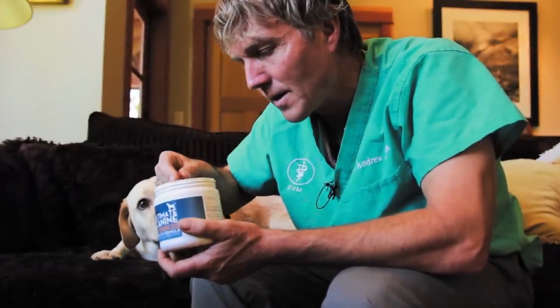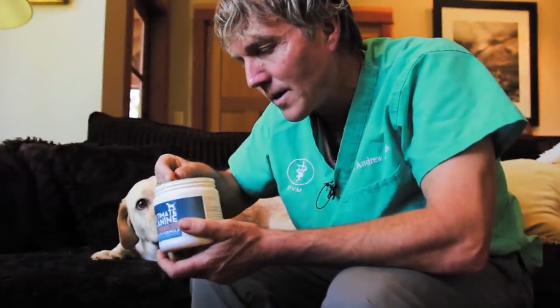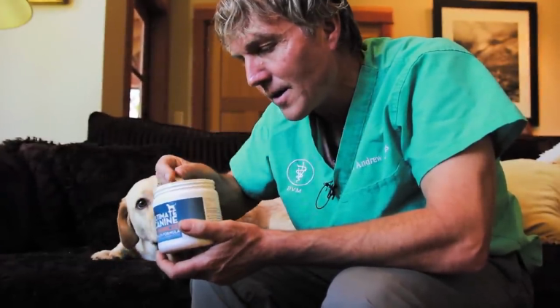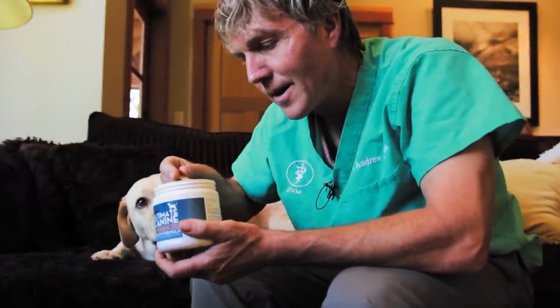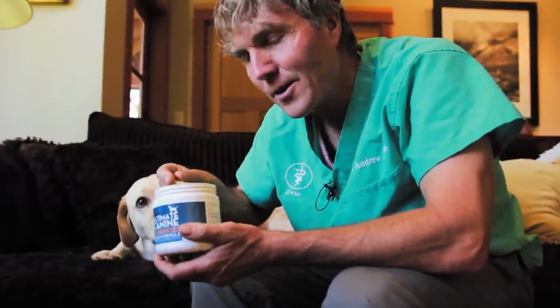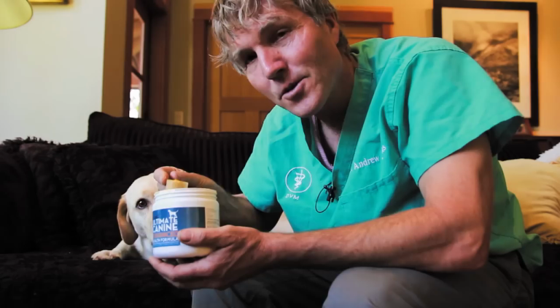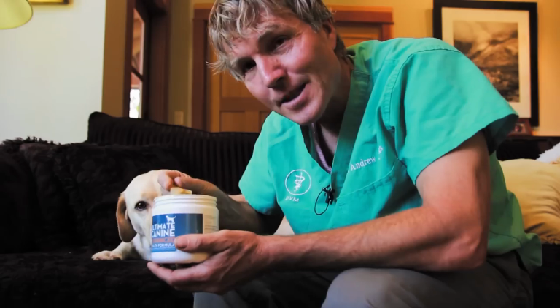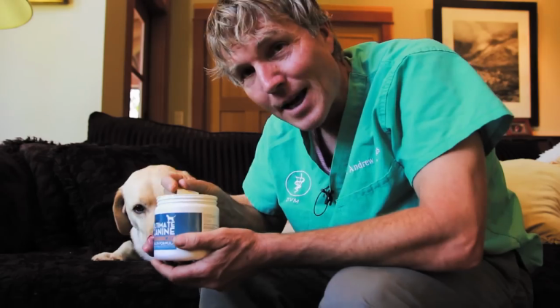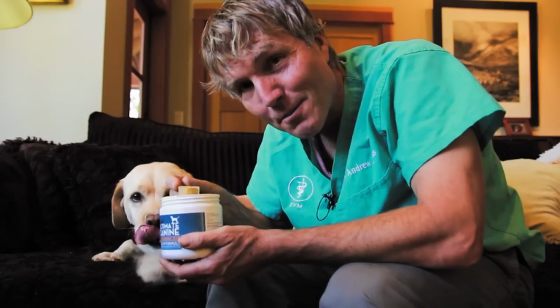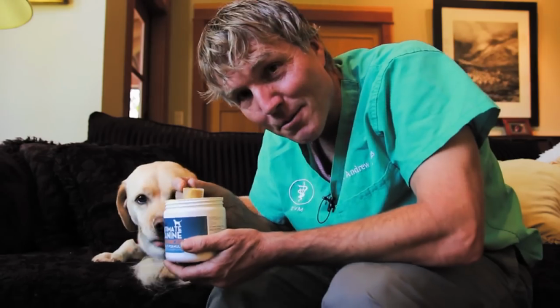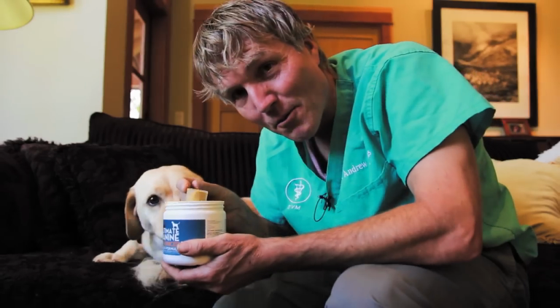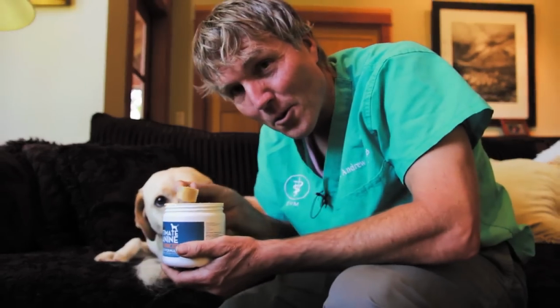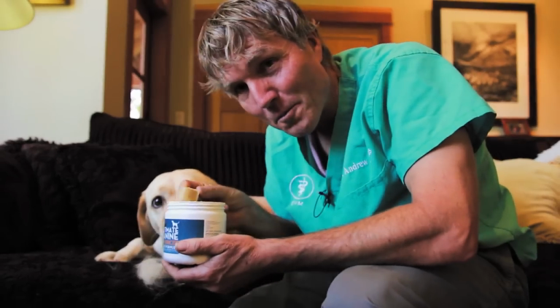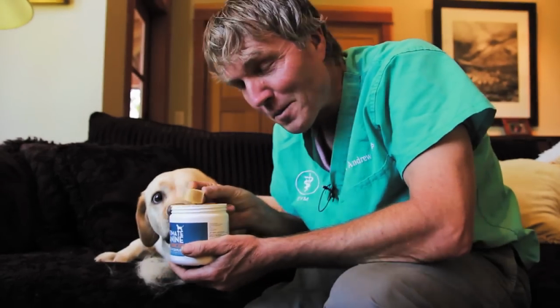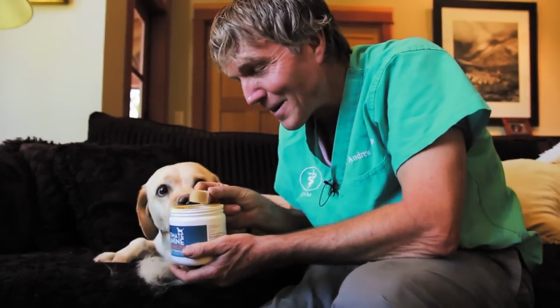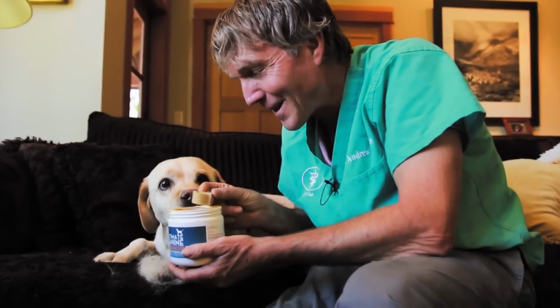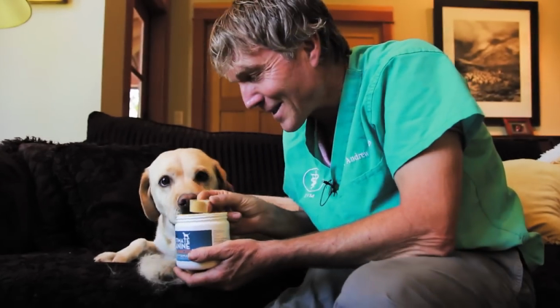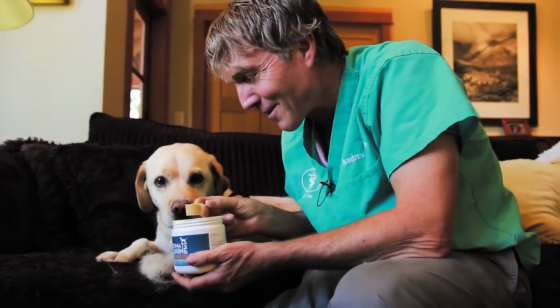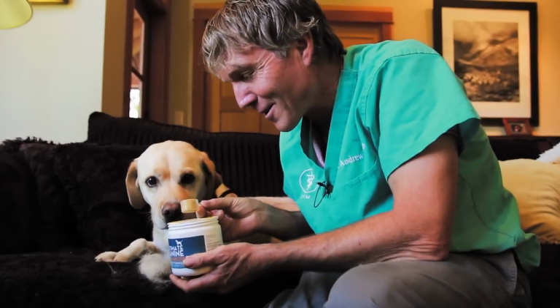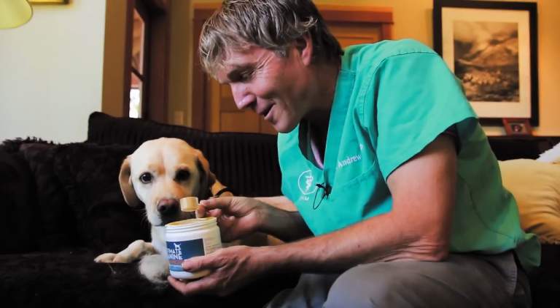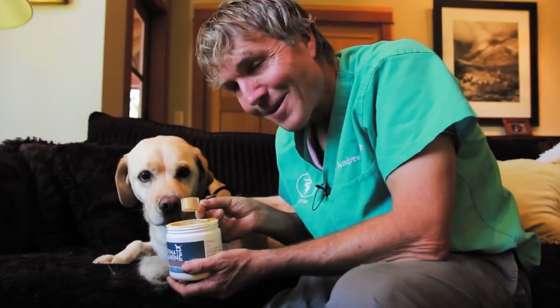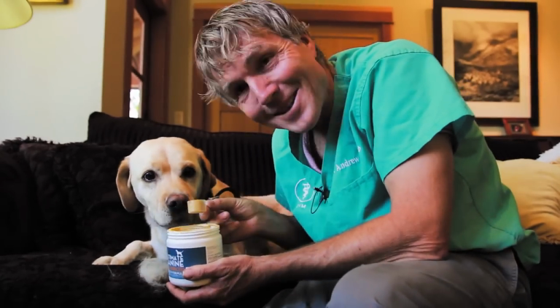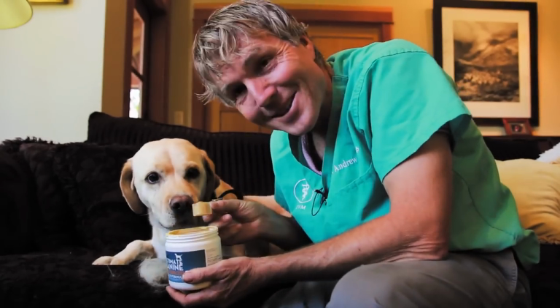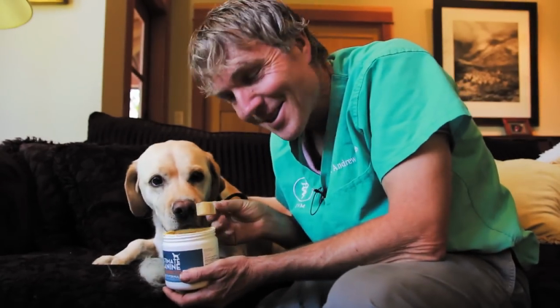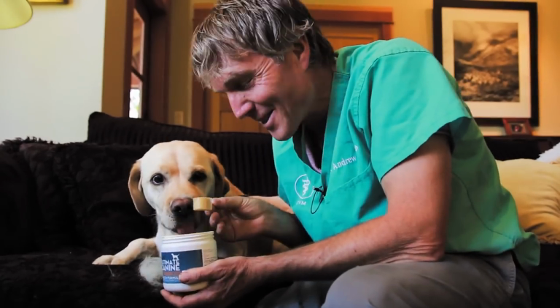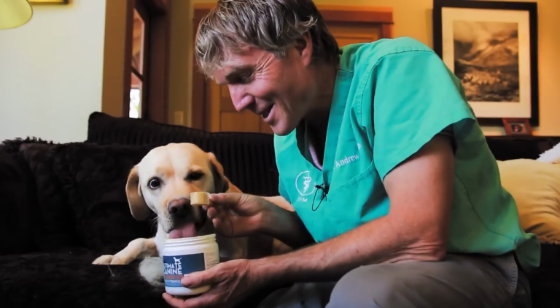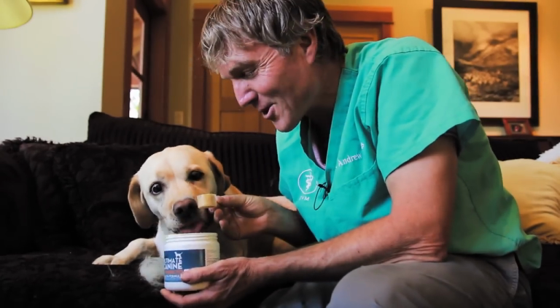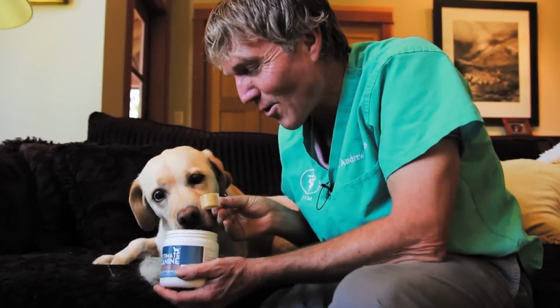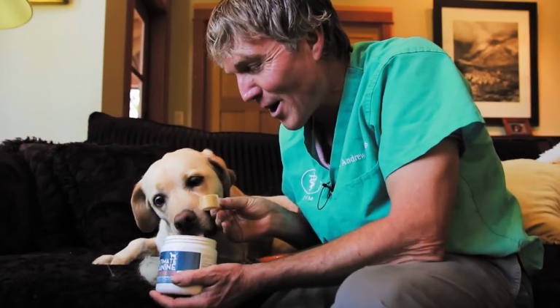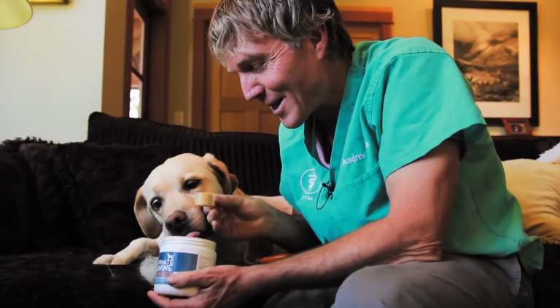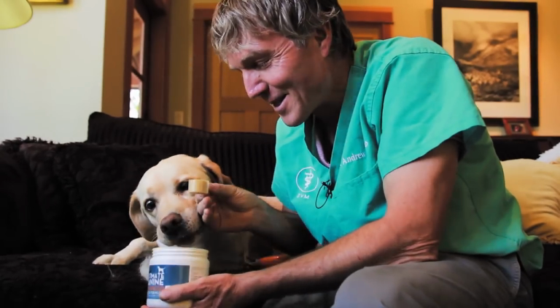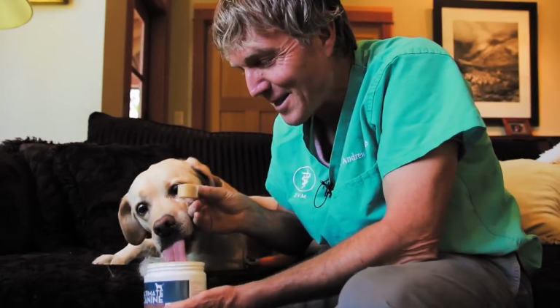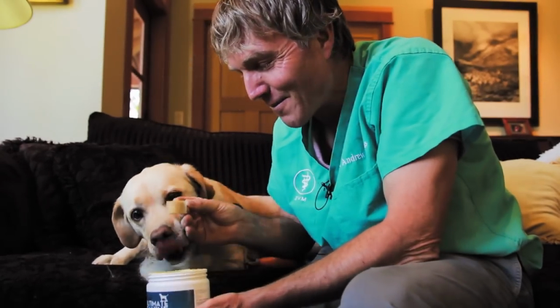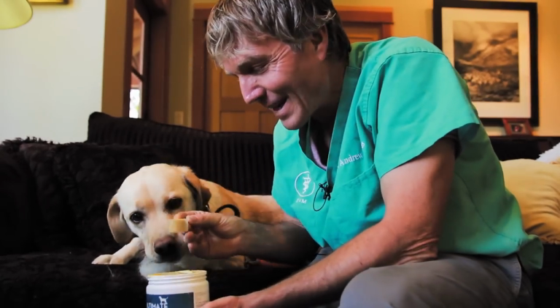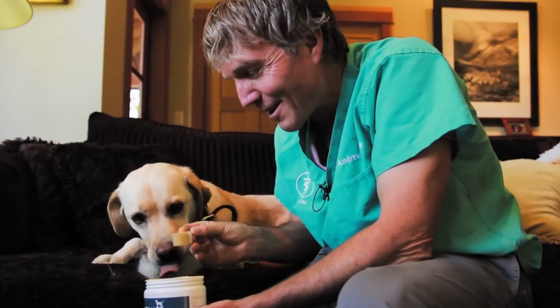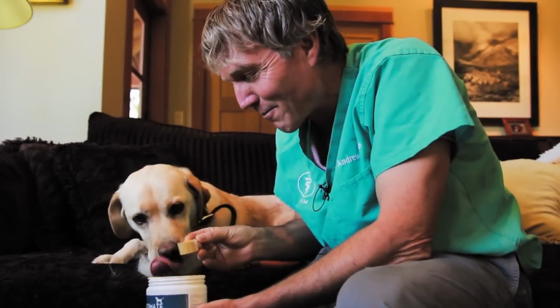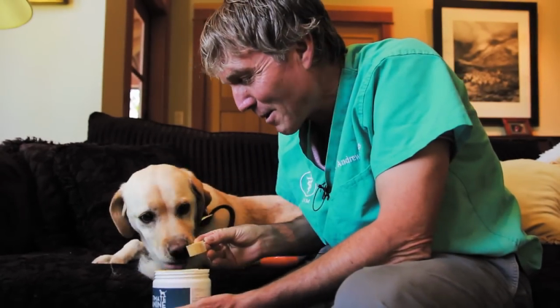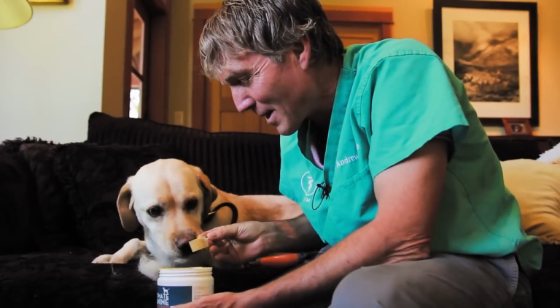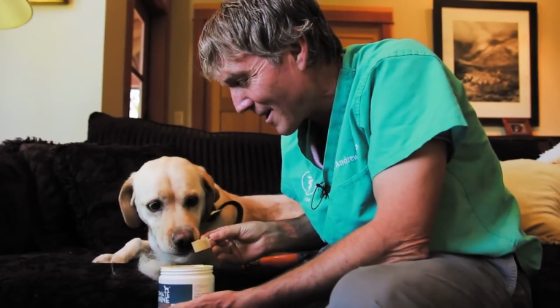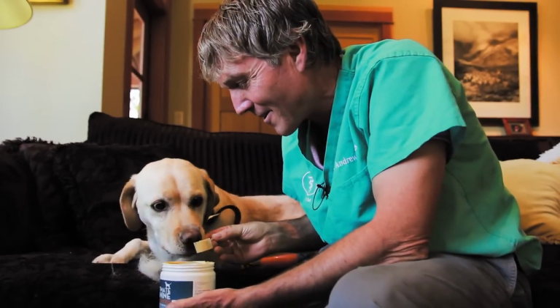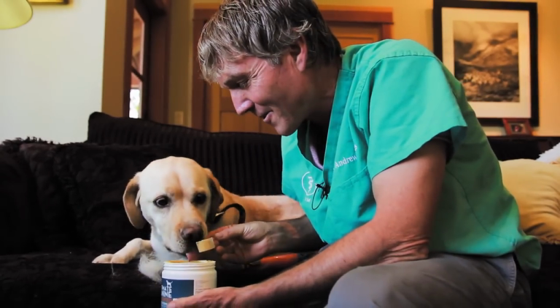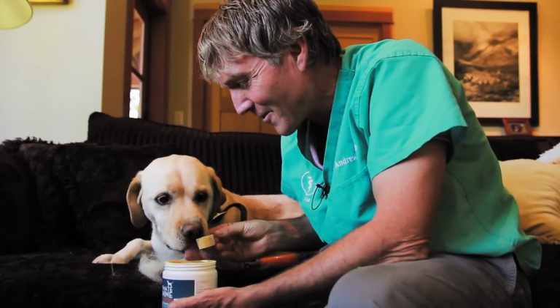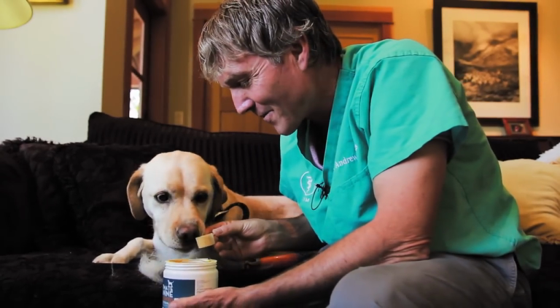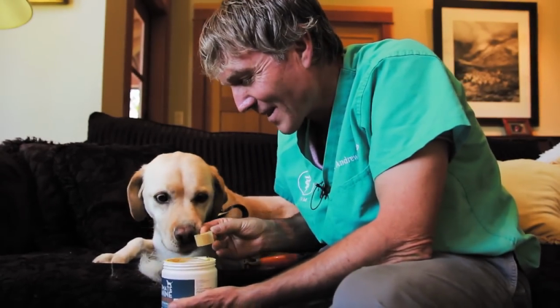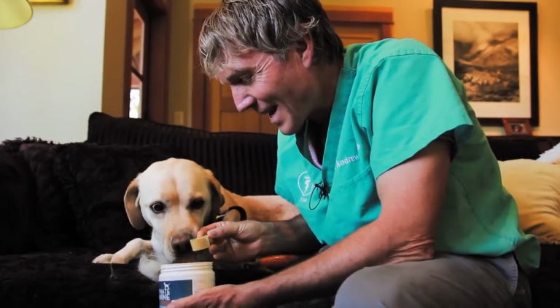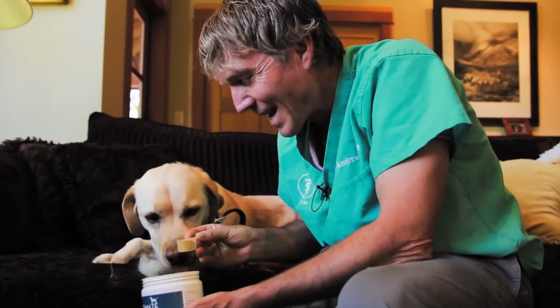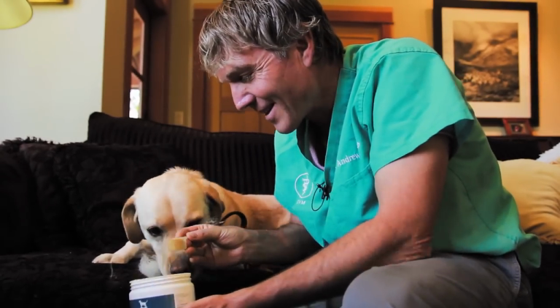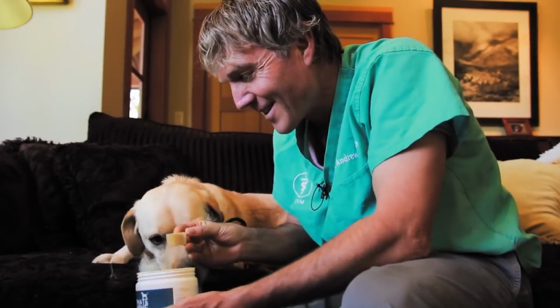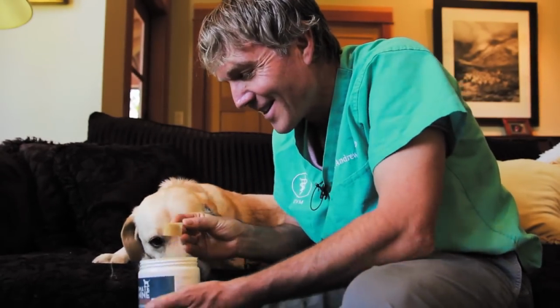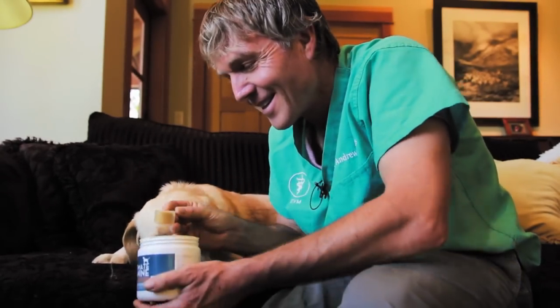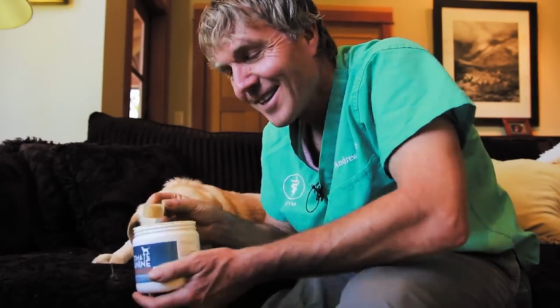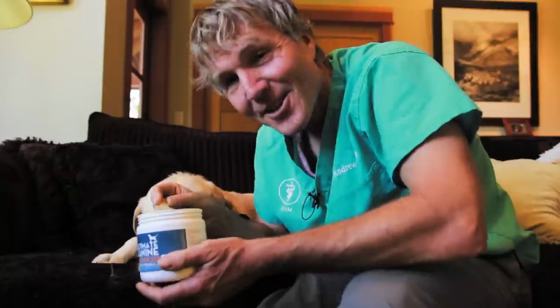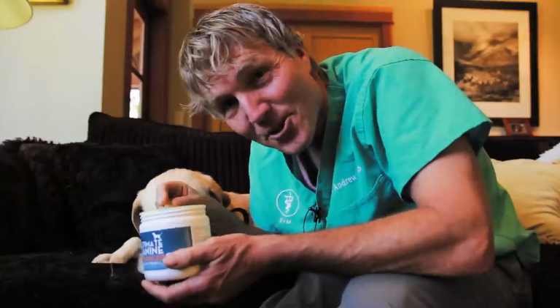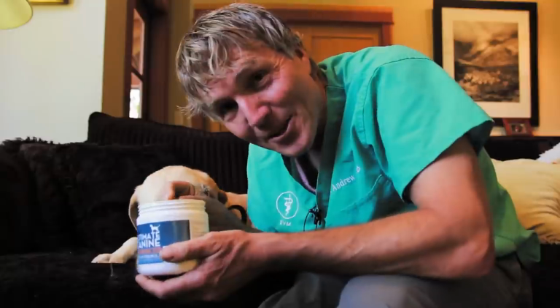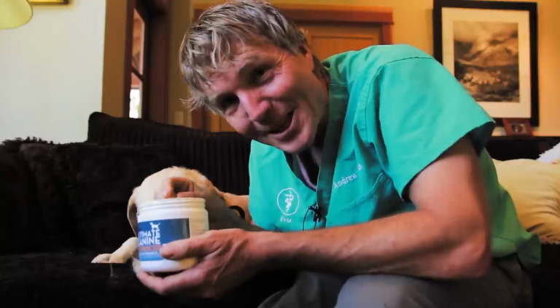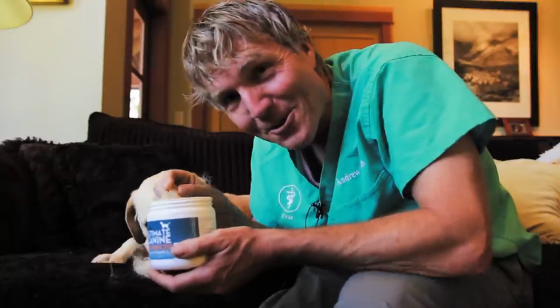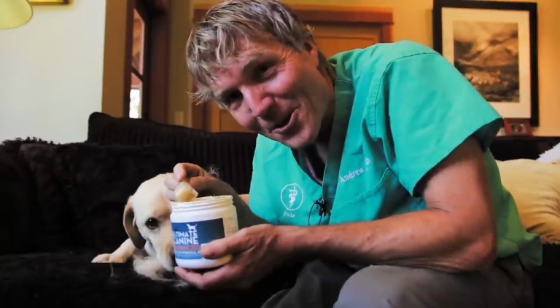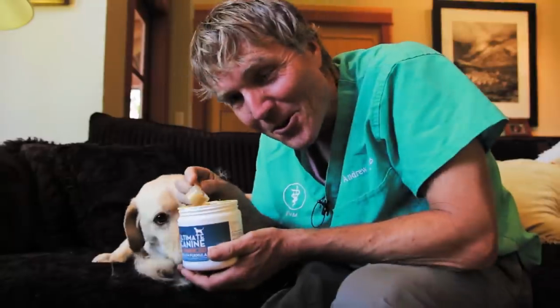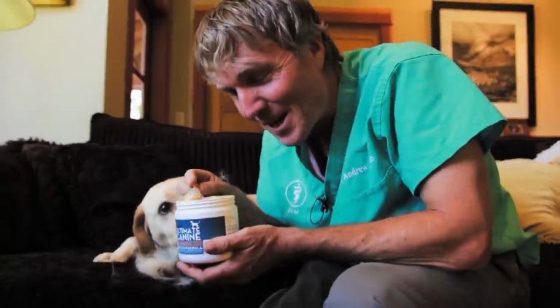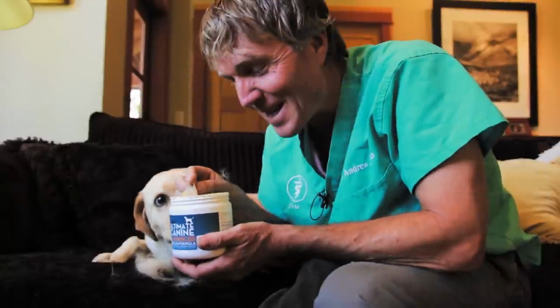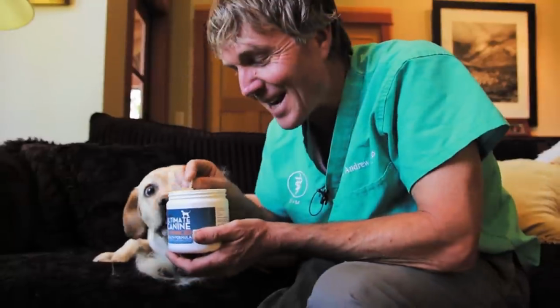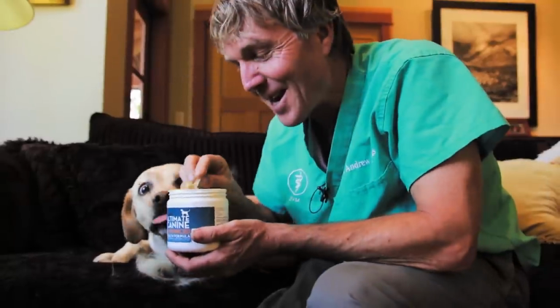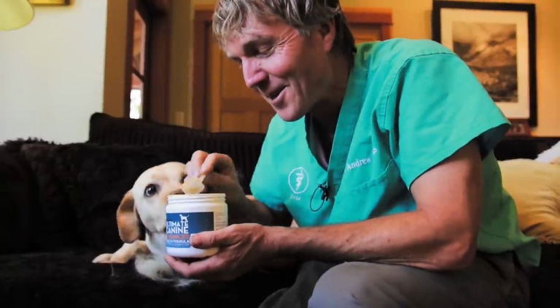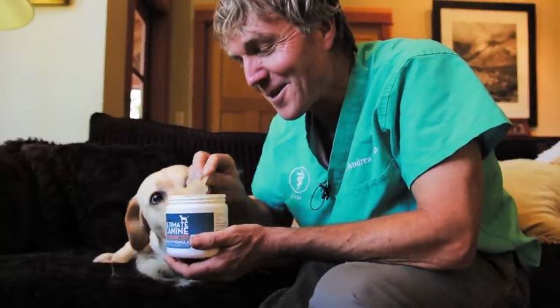Pippi has had it before. Pippi likes everything. She'll eat it without anything added.